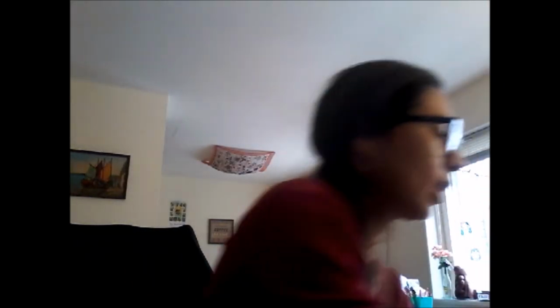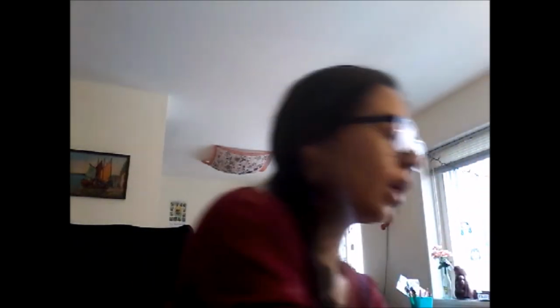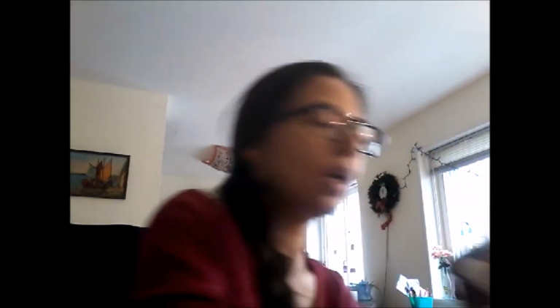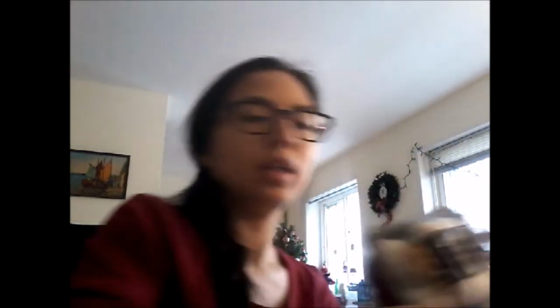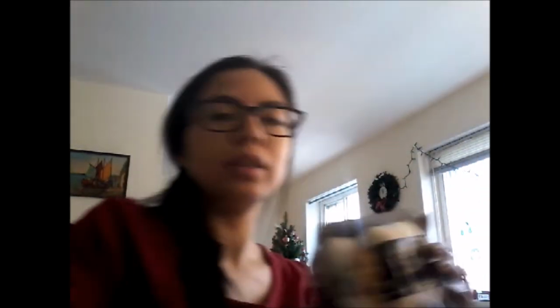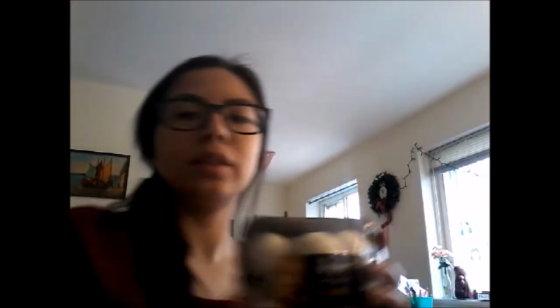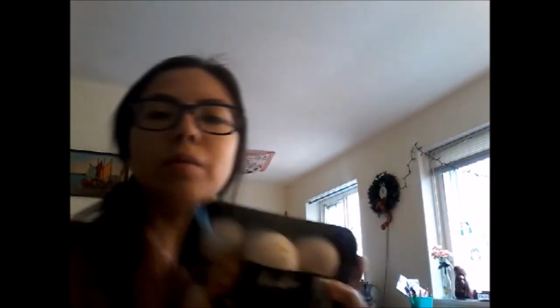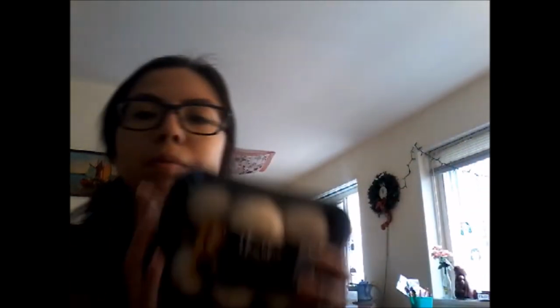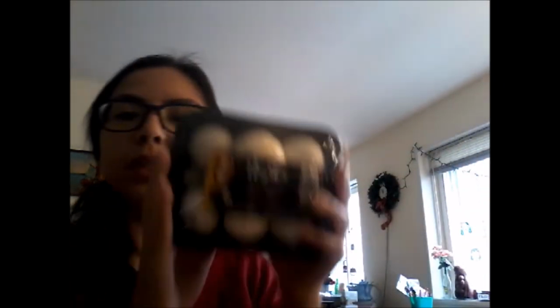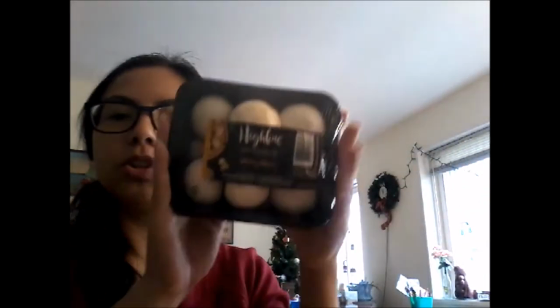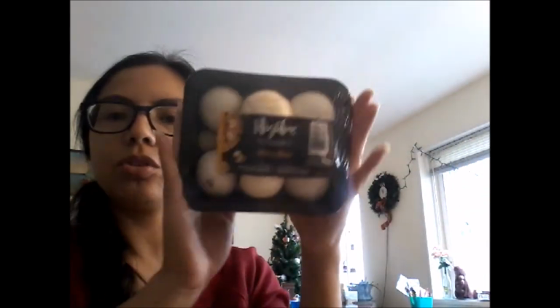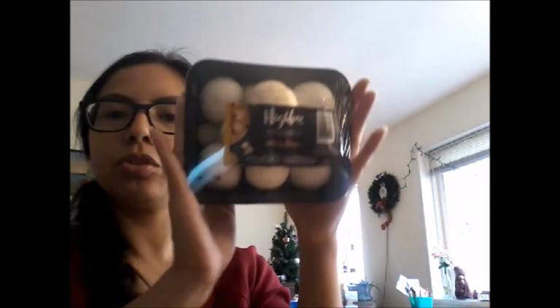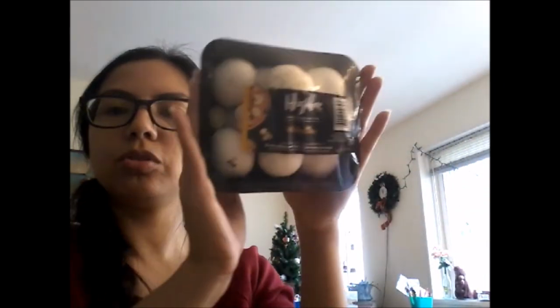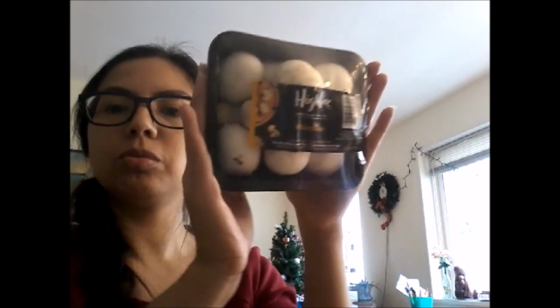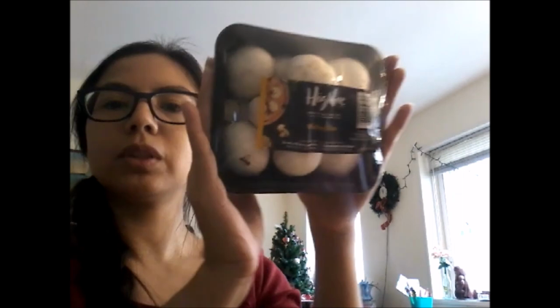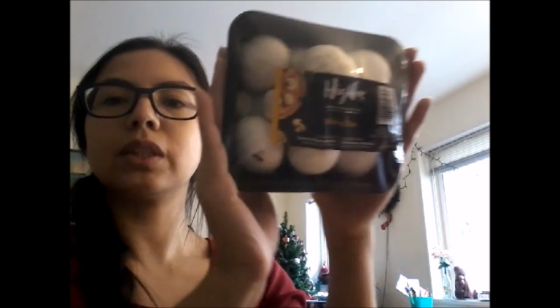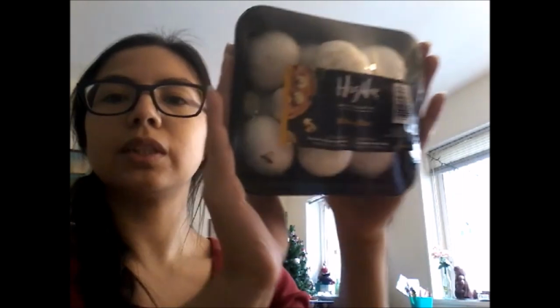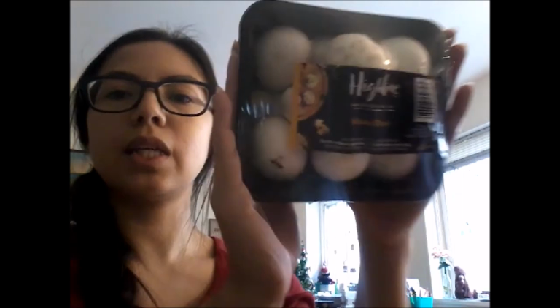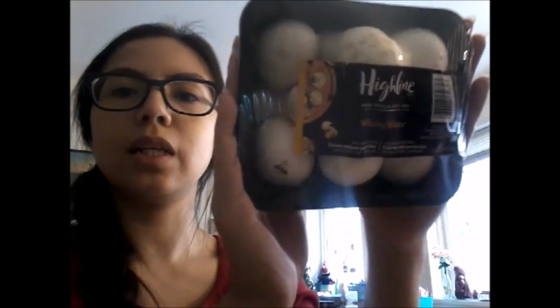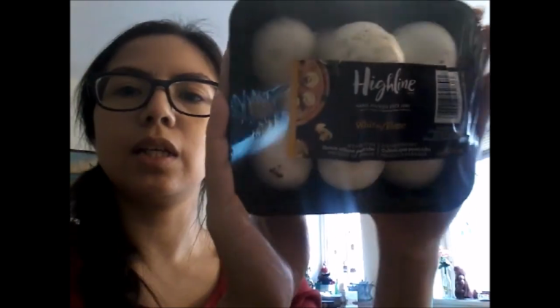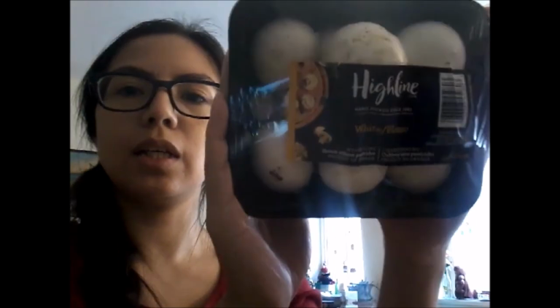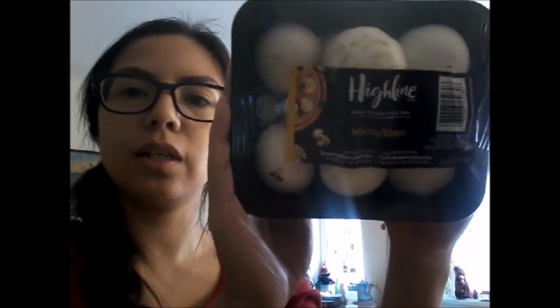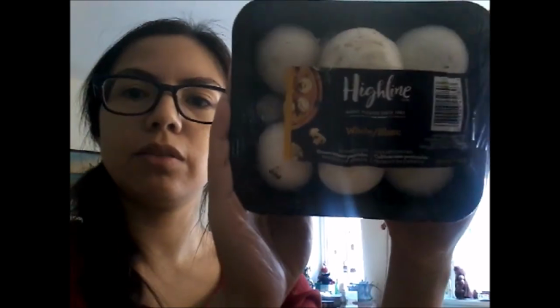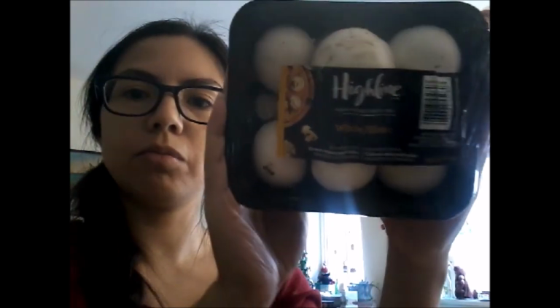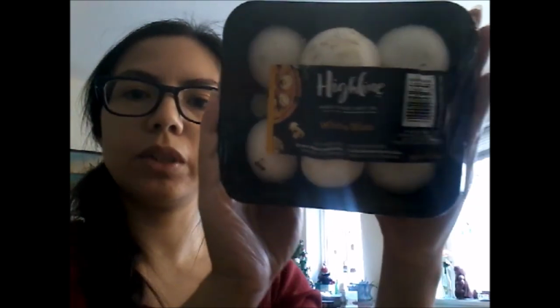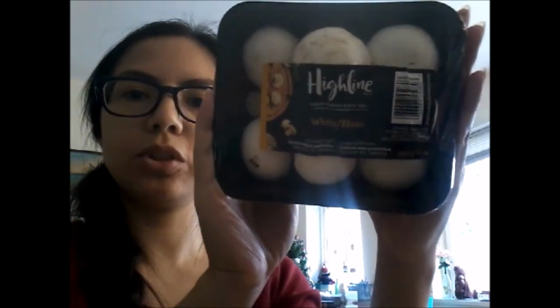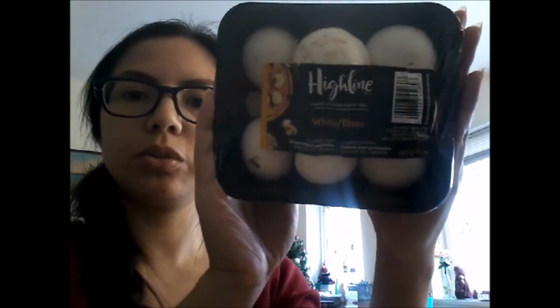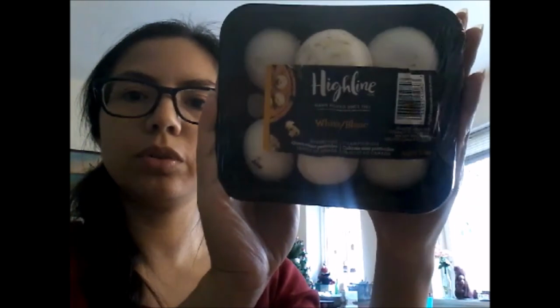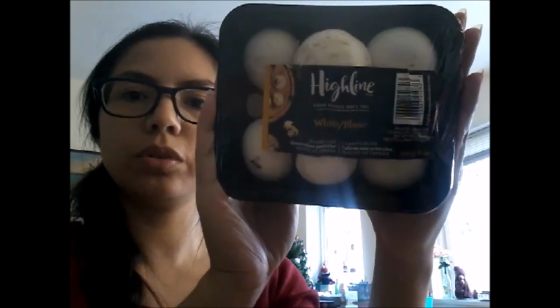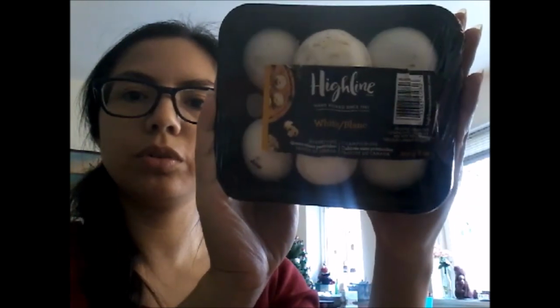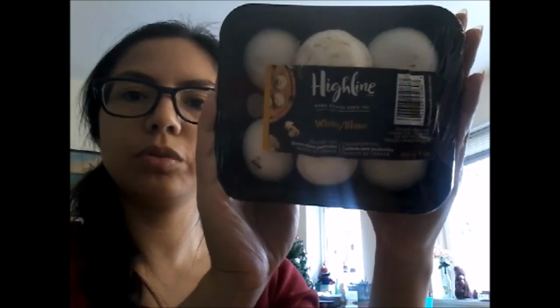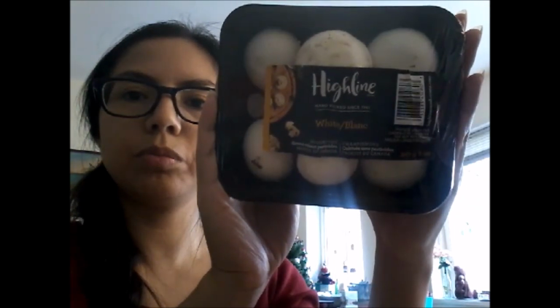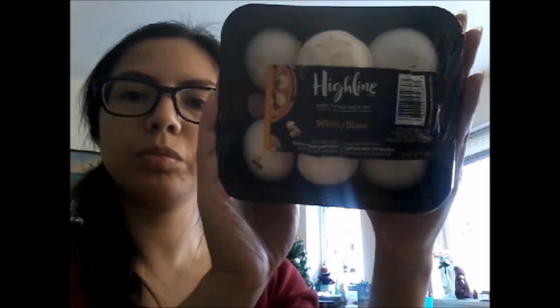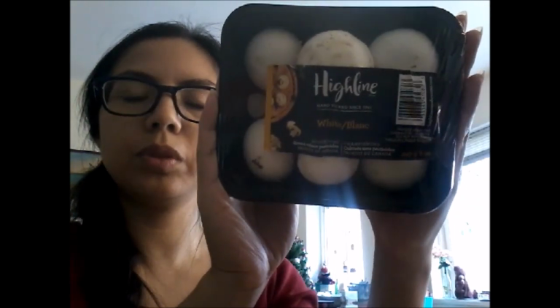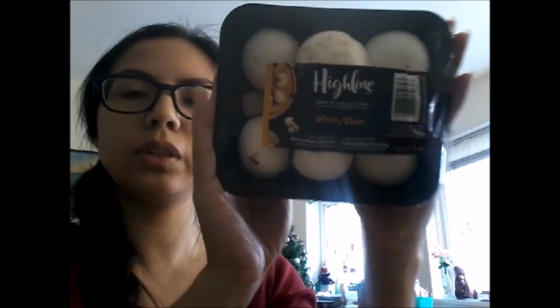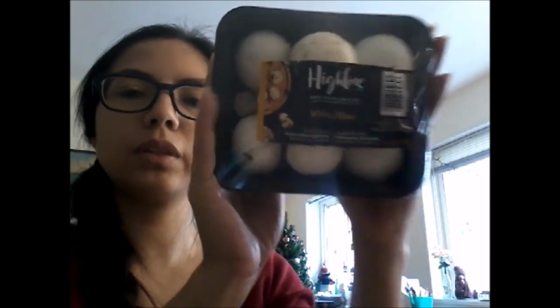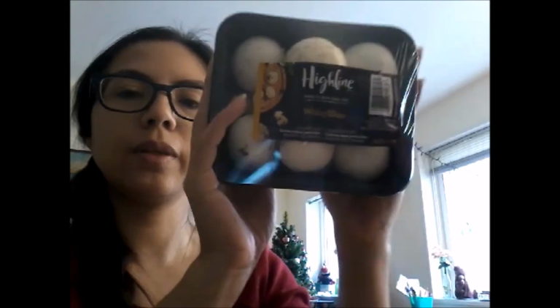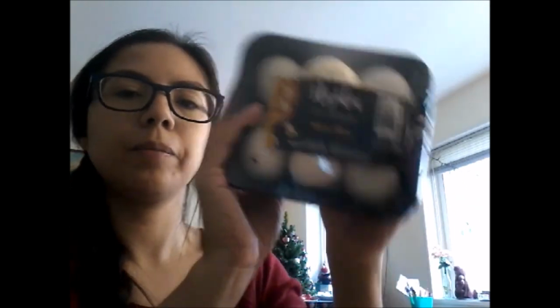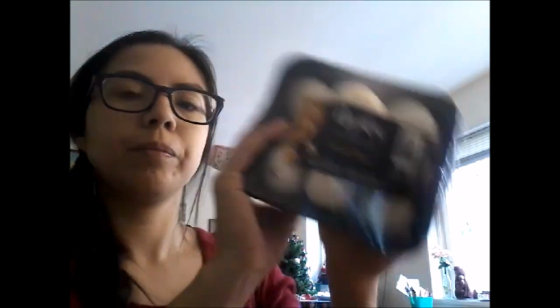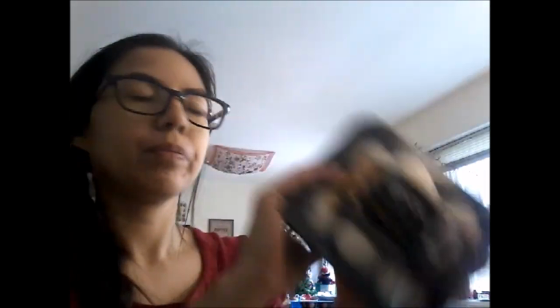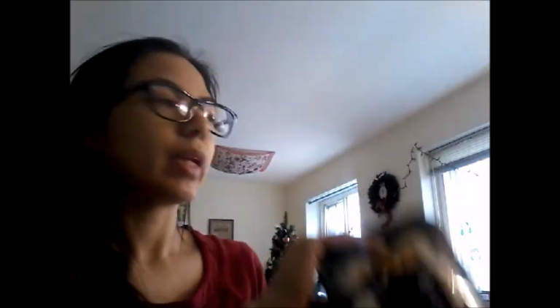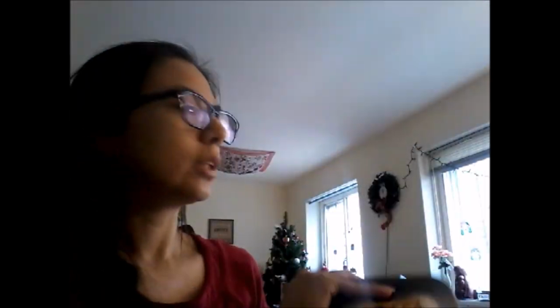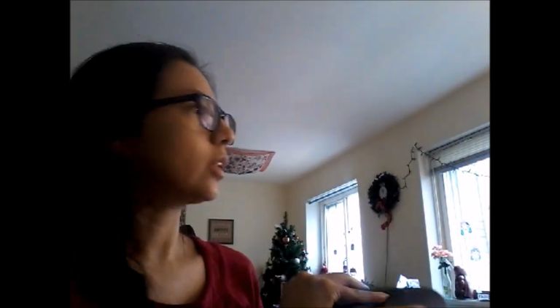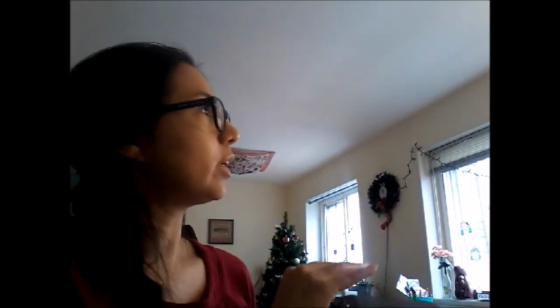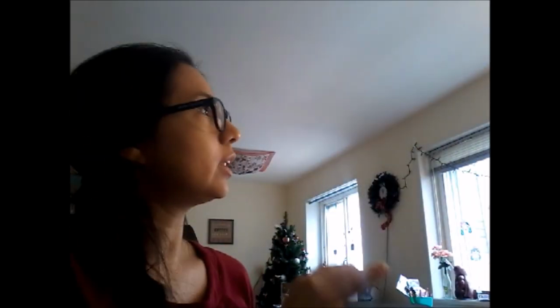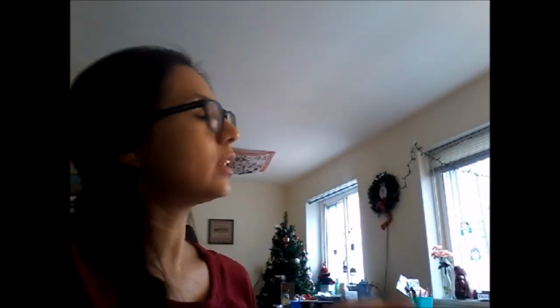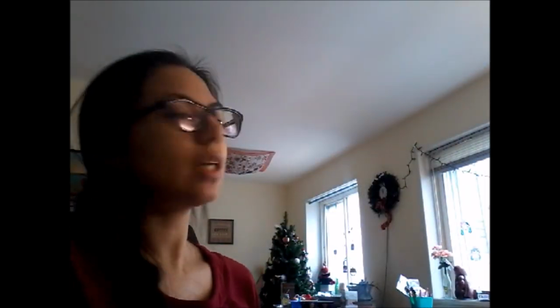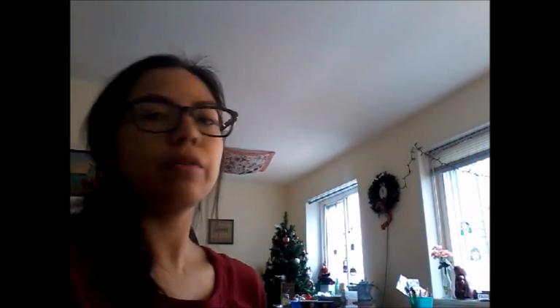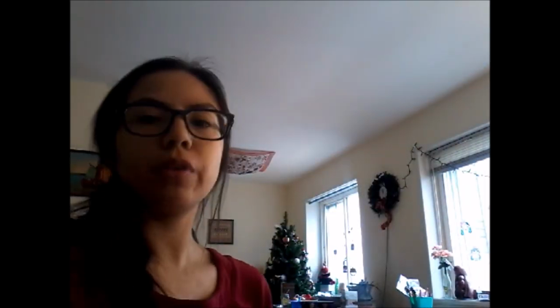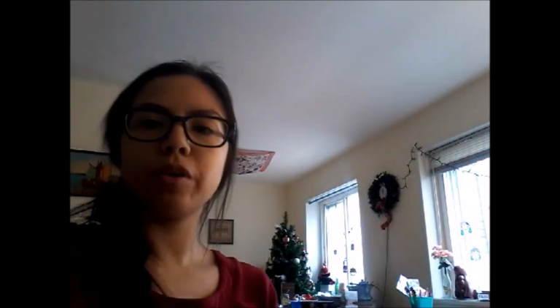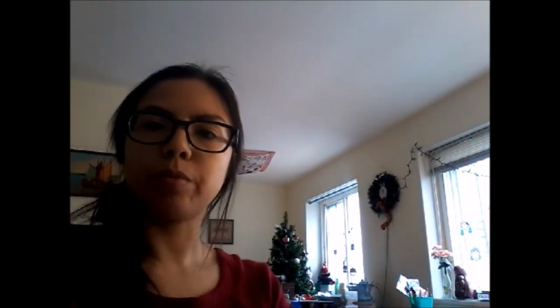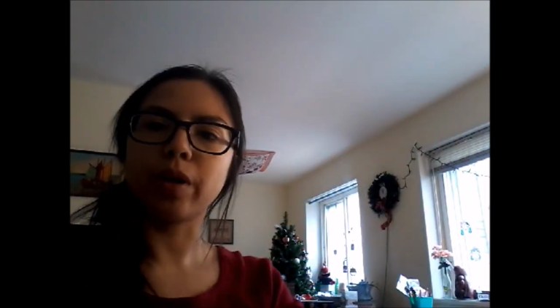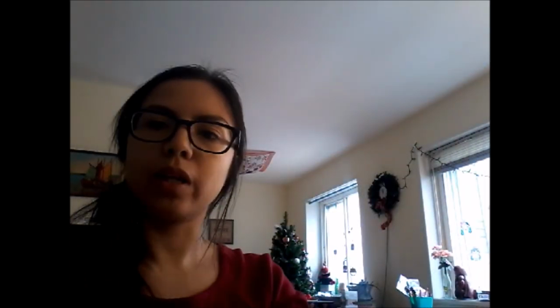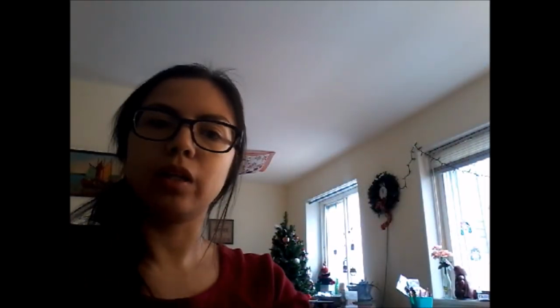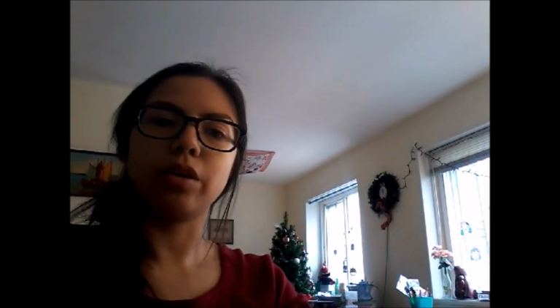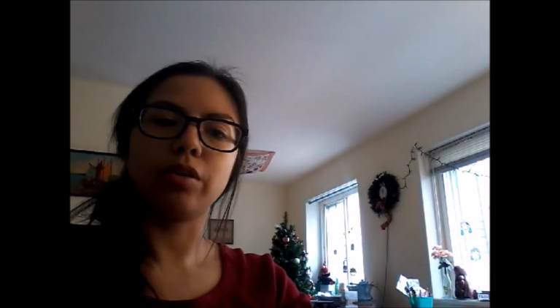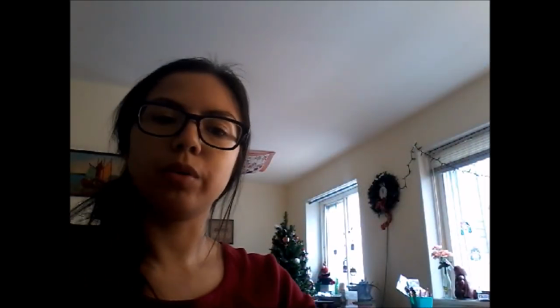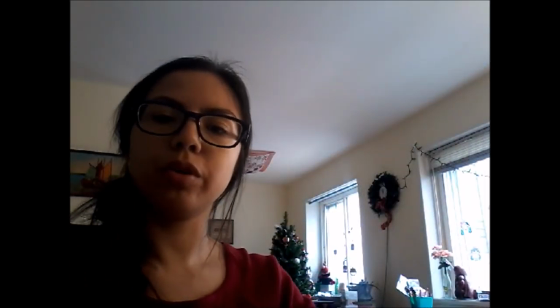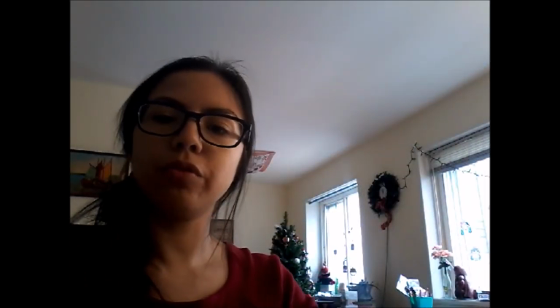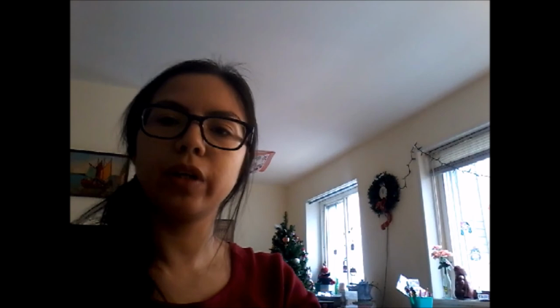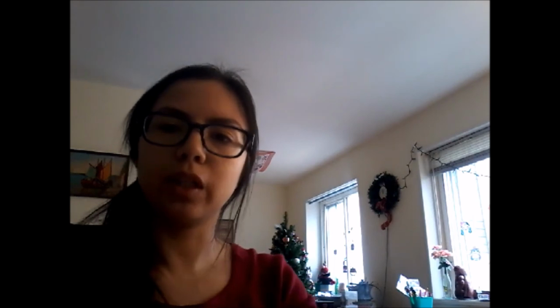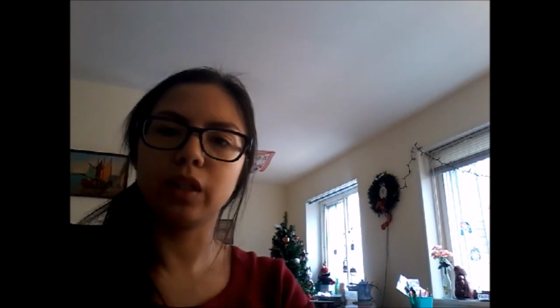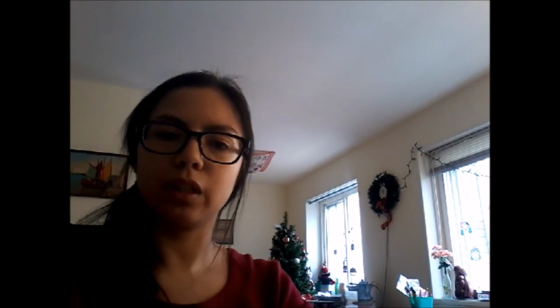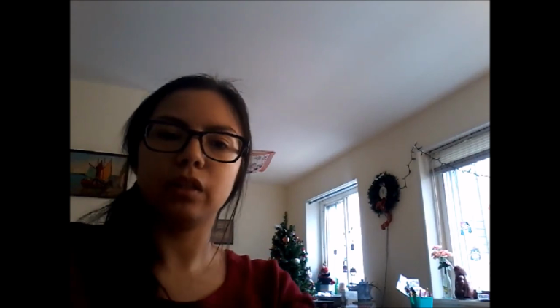Some mushrooms because I love mushrooms — sorry it's not very bright in here.